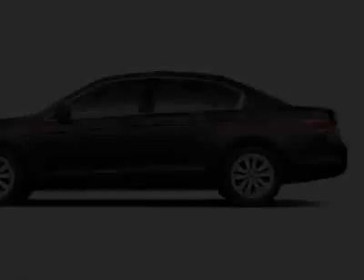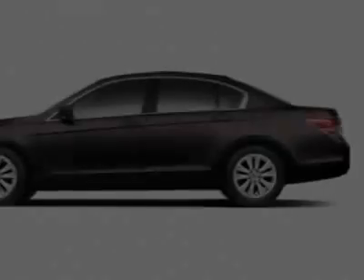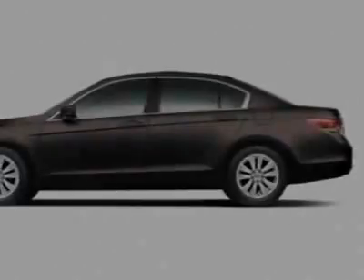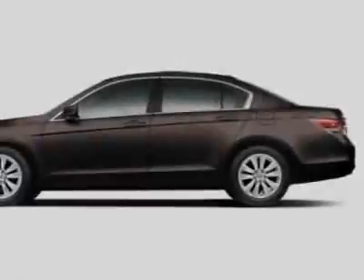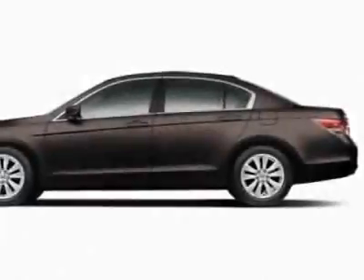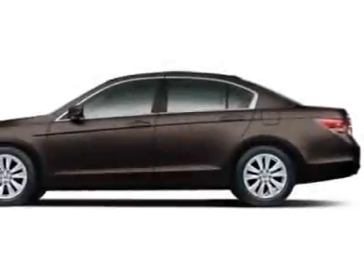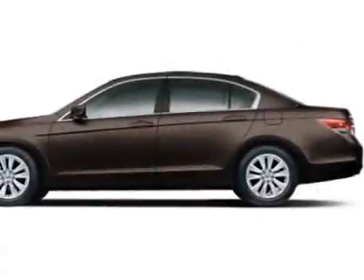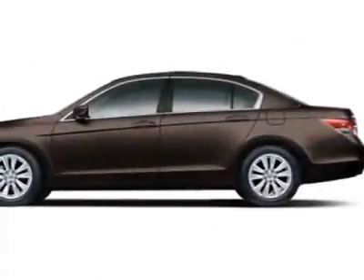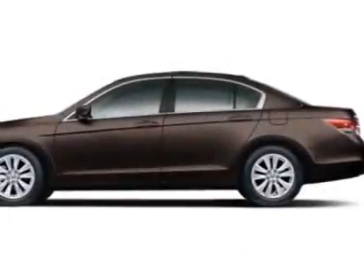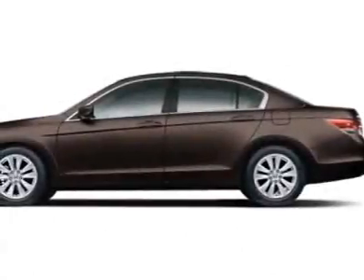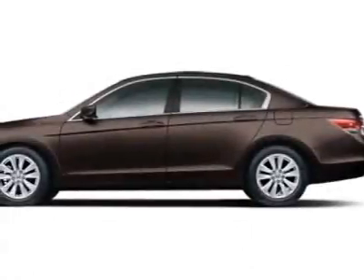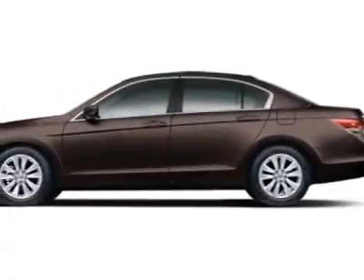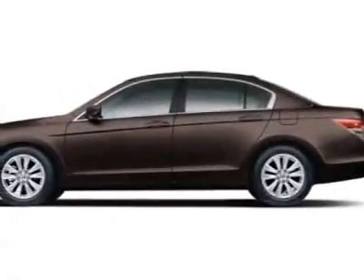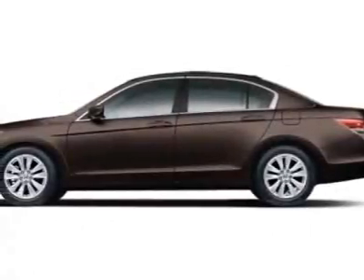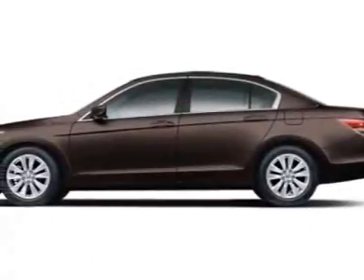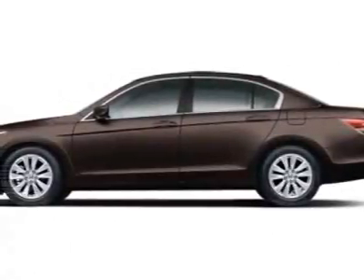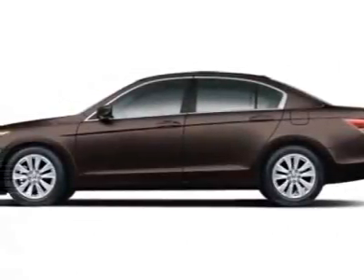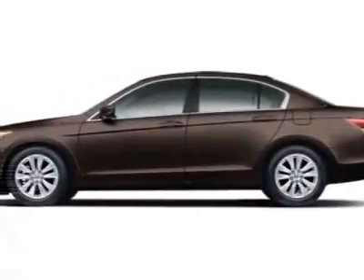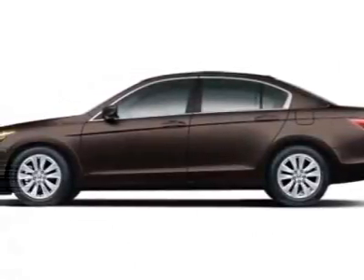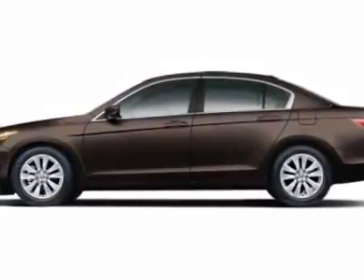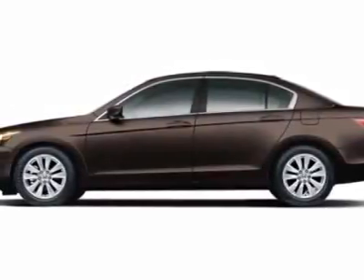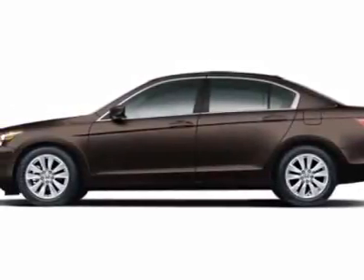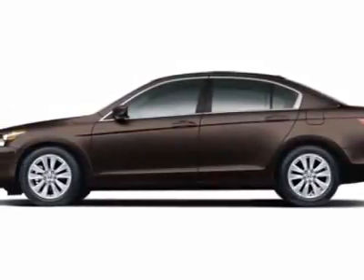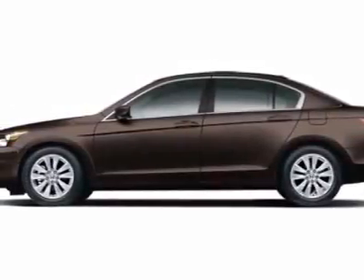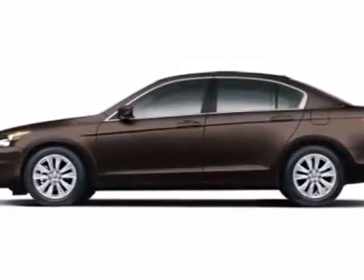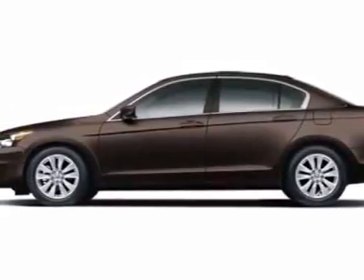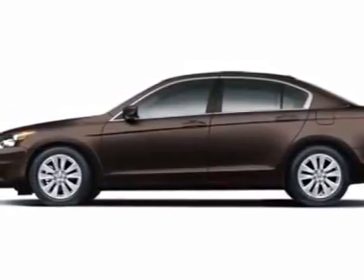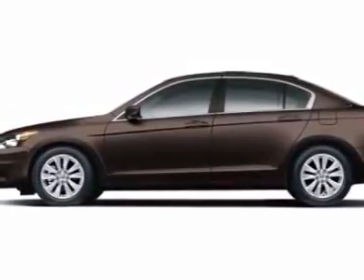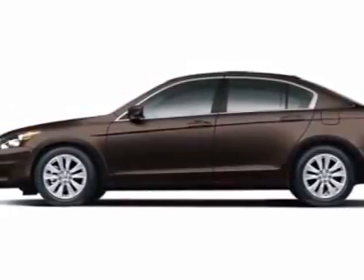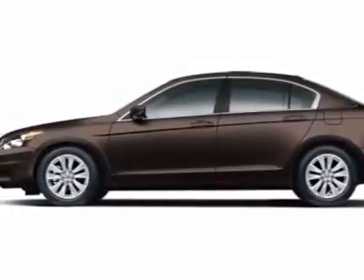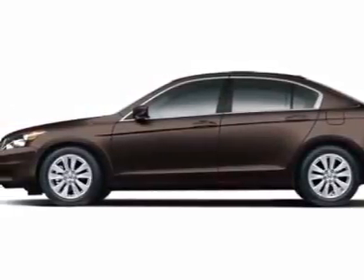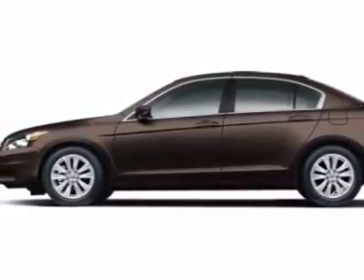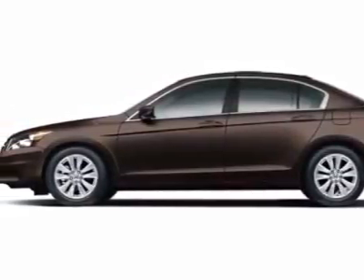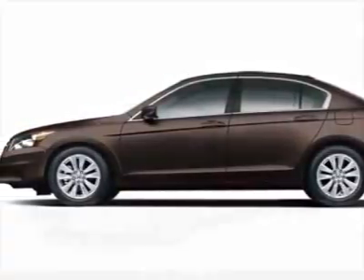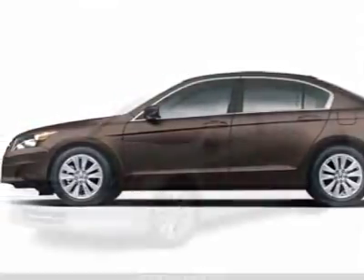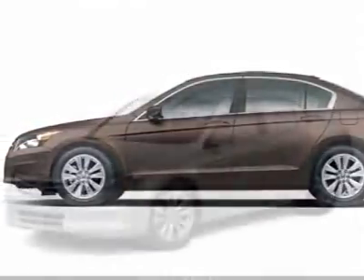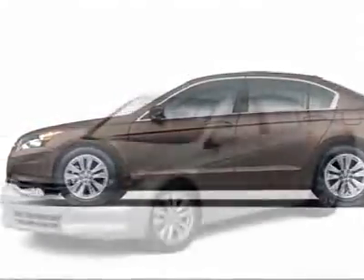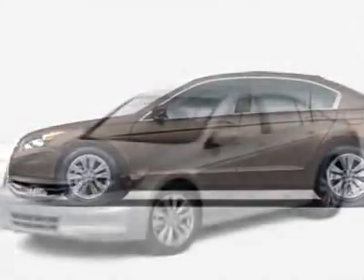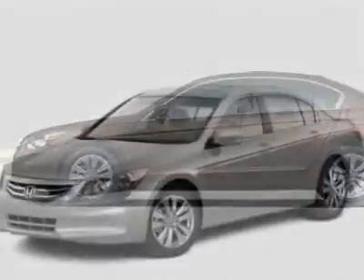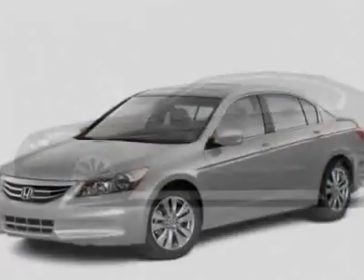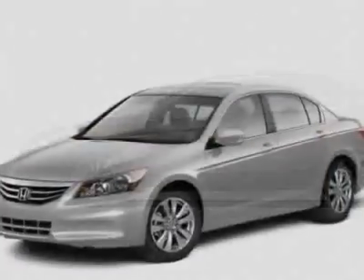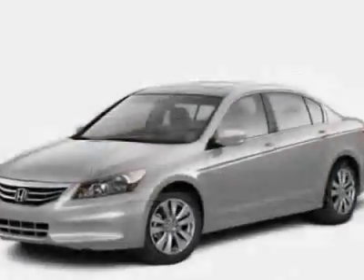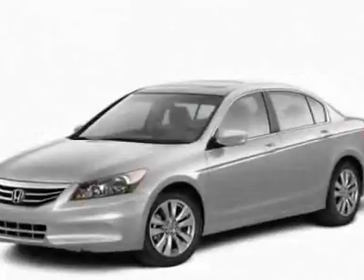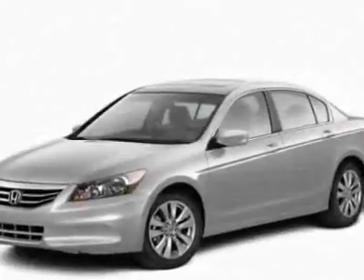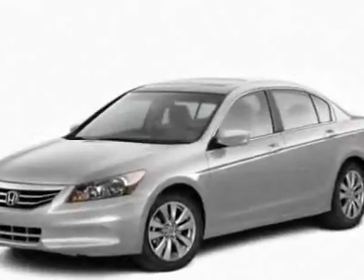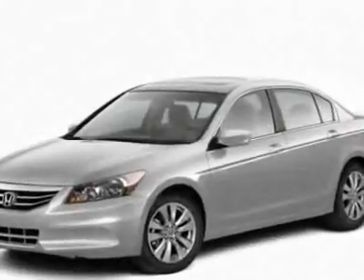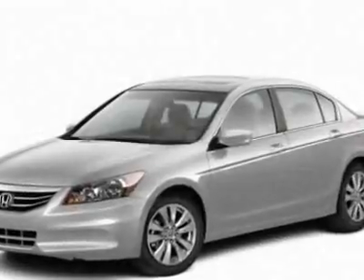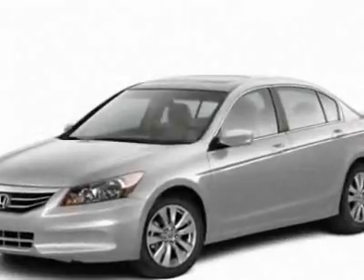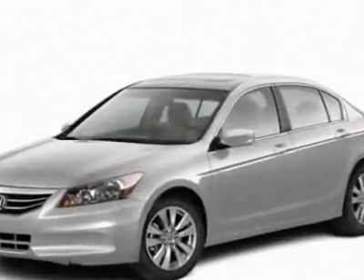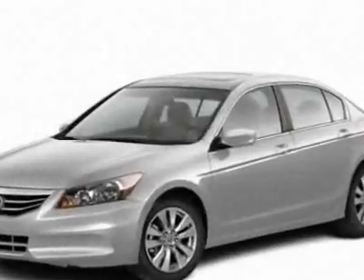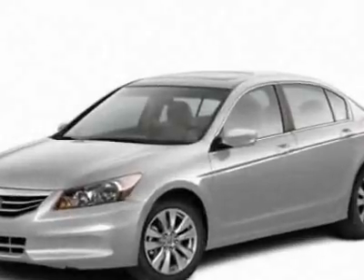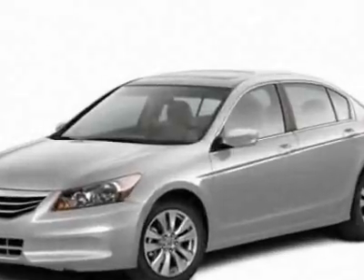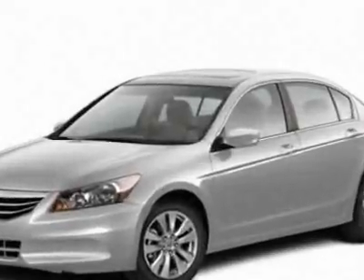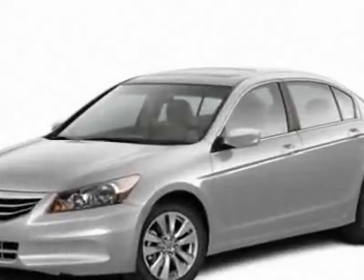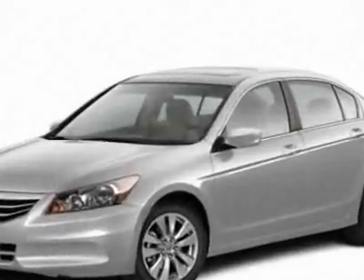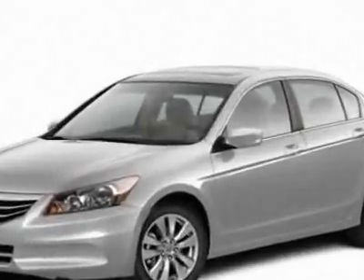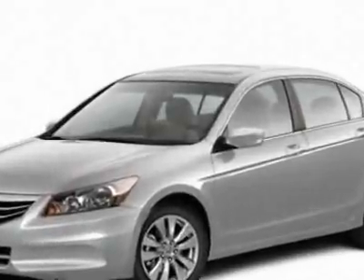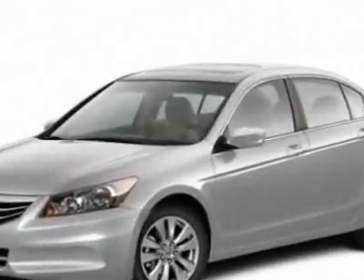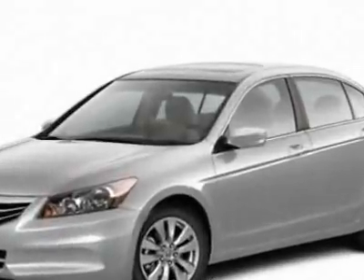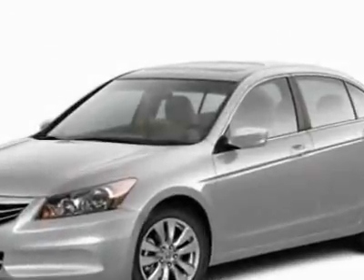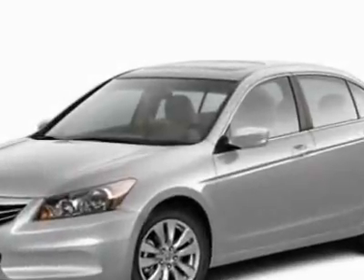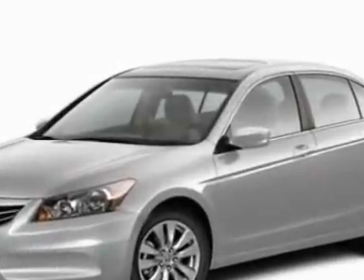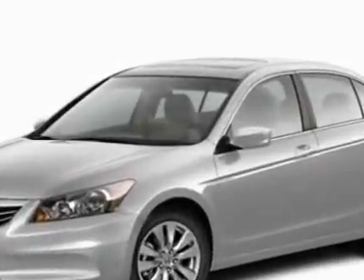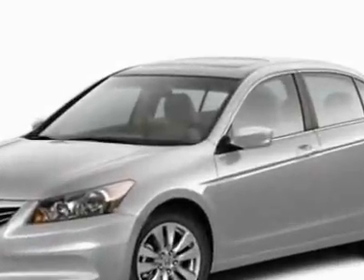Come take a look at this new 2012 Honda Accord sedan. For your protection, this vehicle has a full factory warranty.